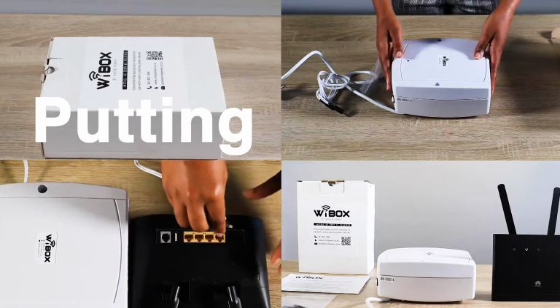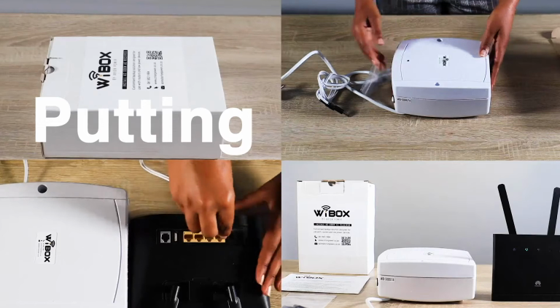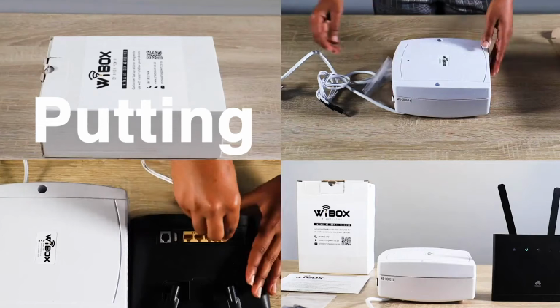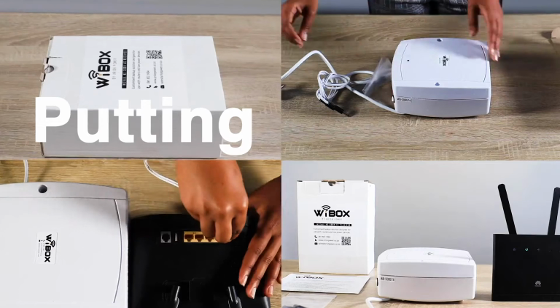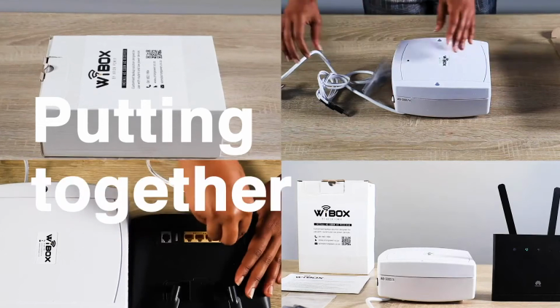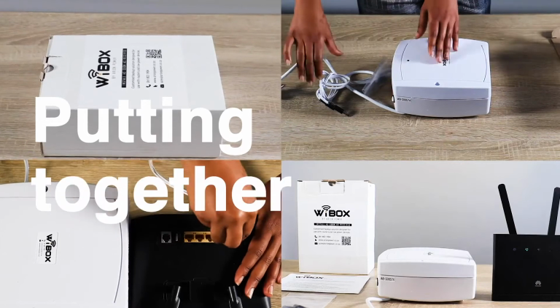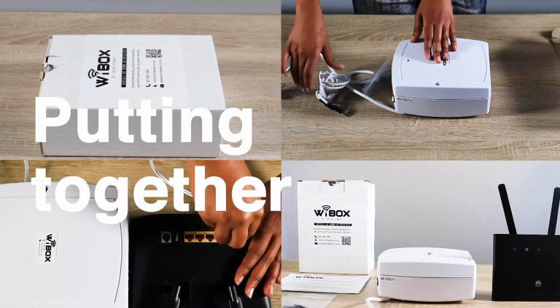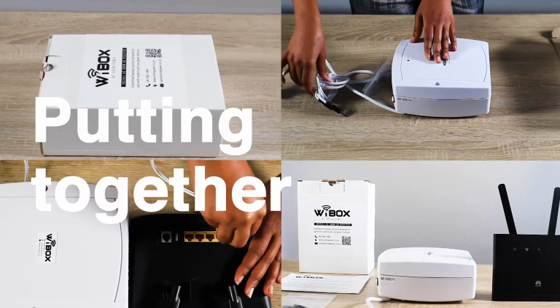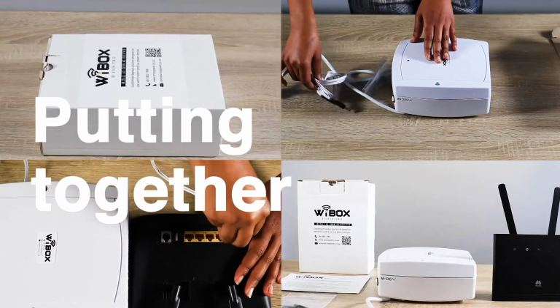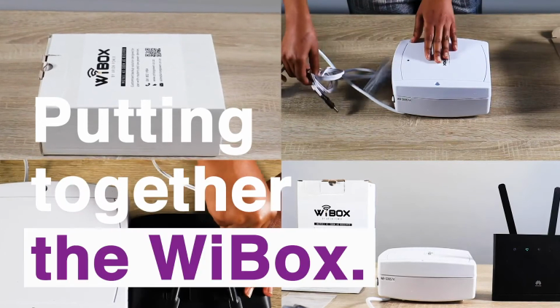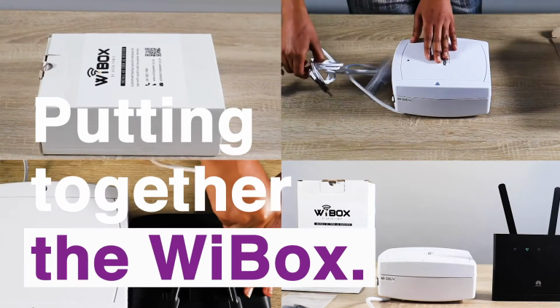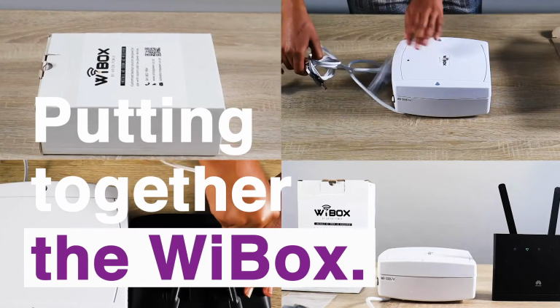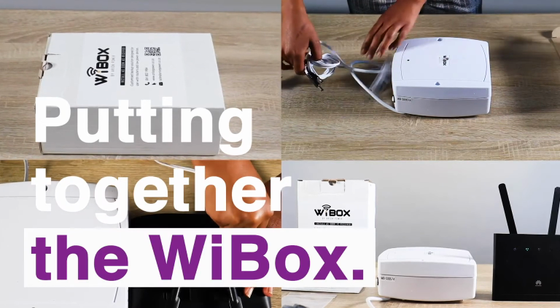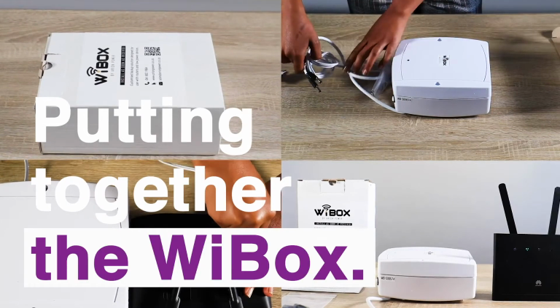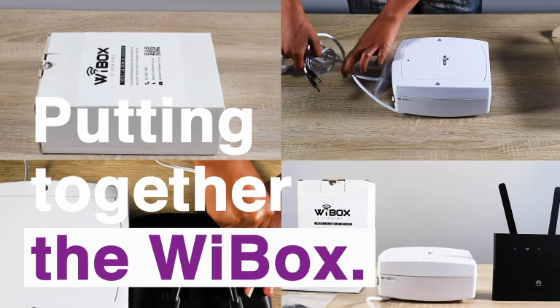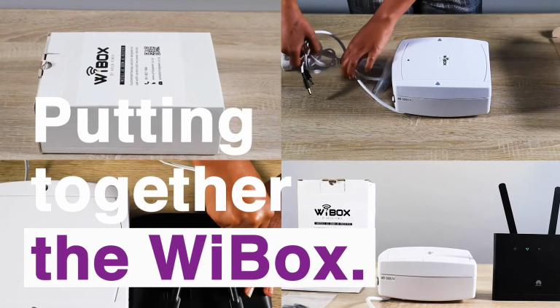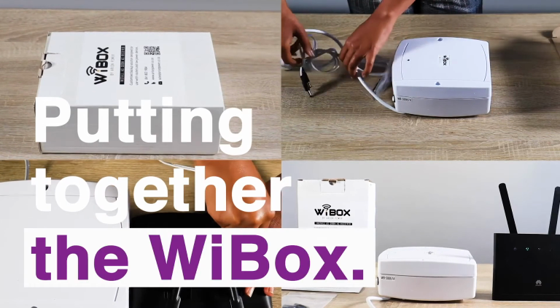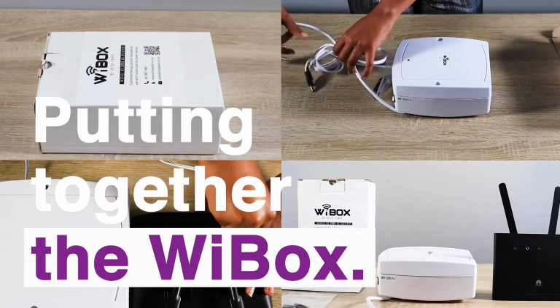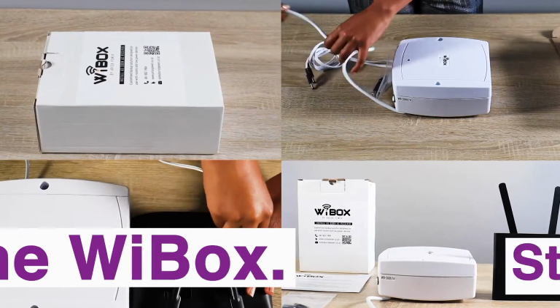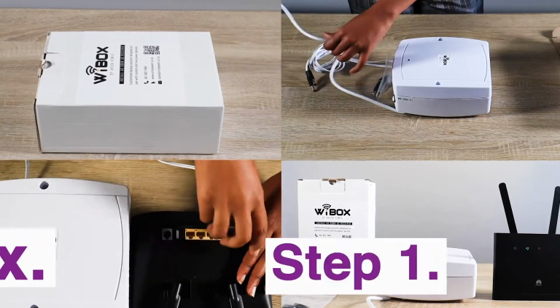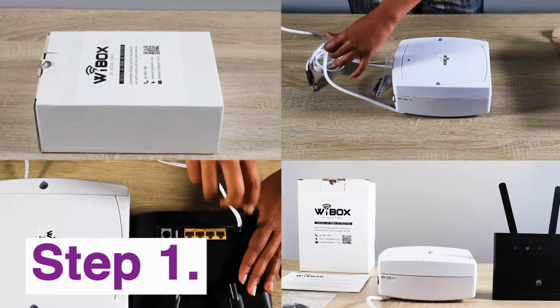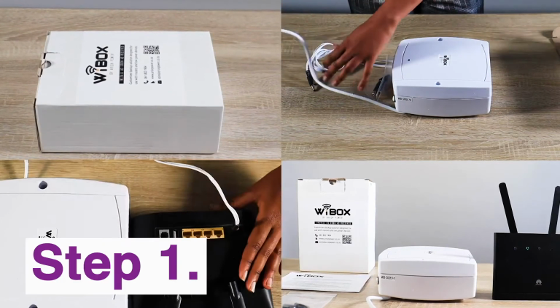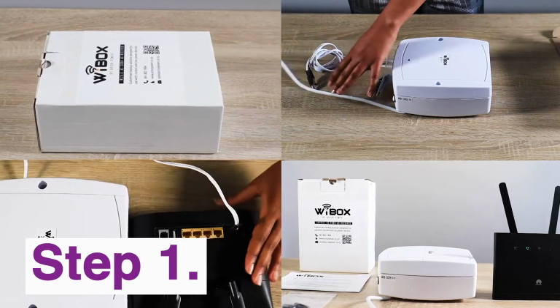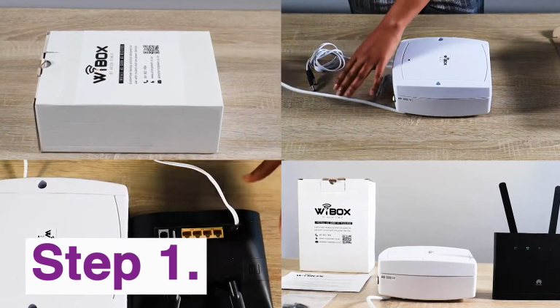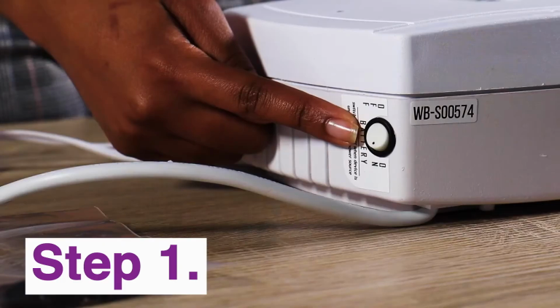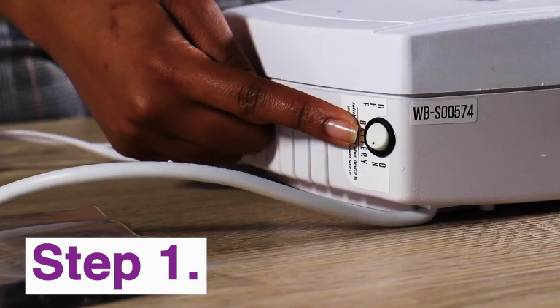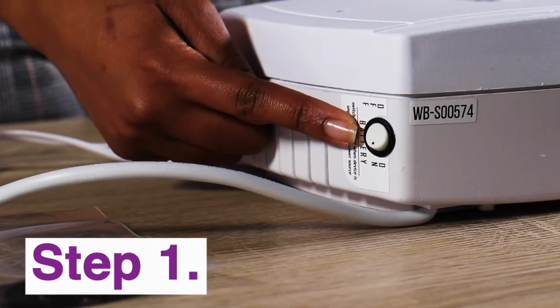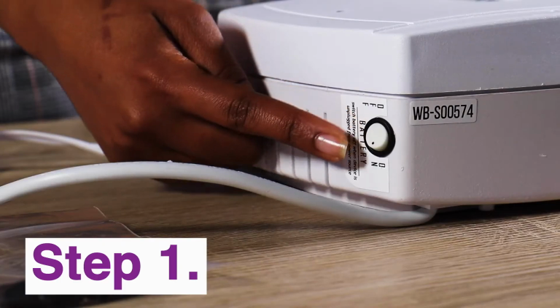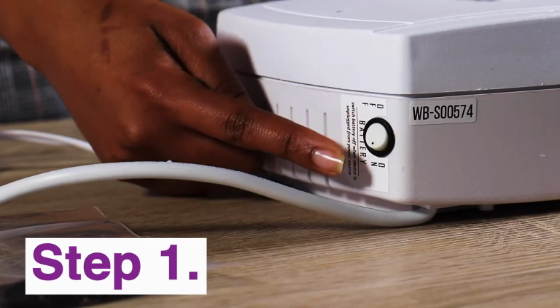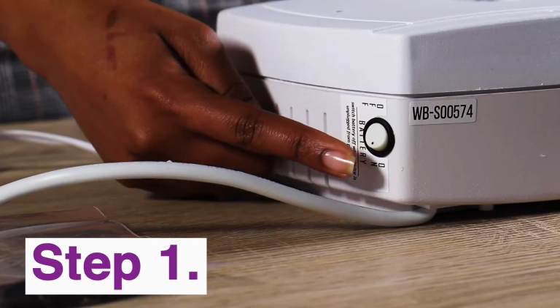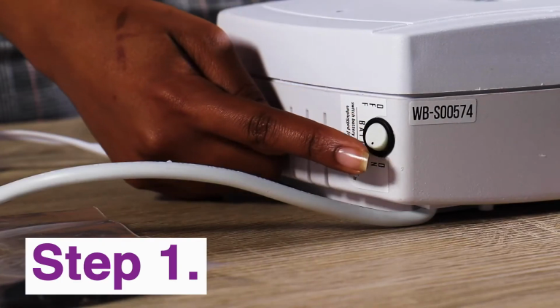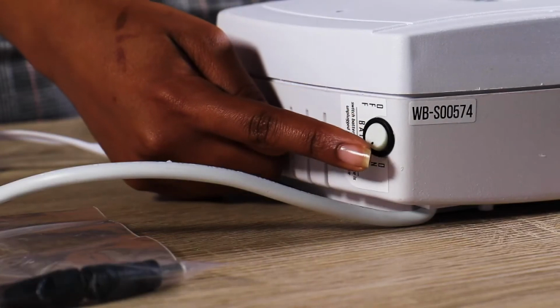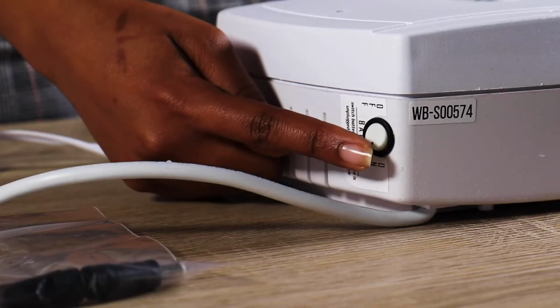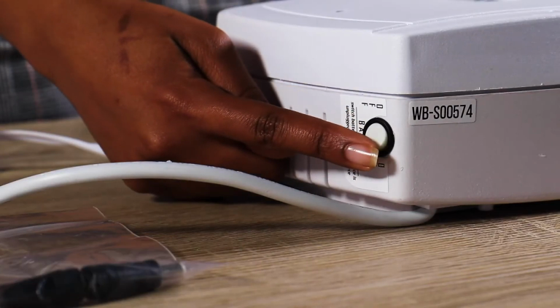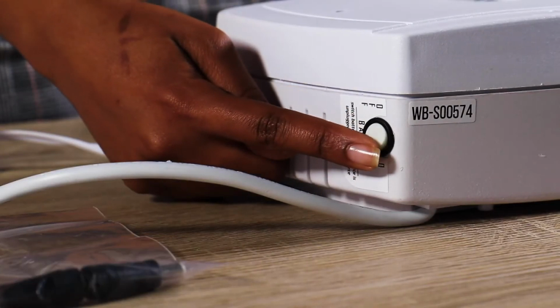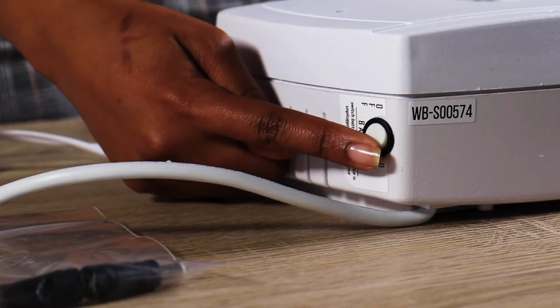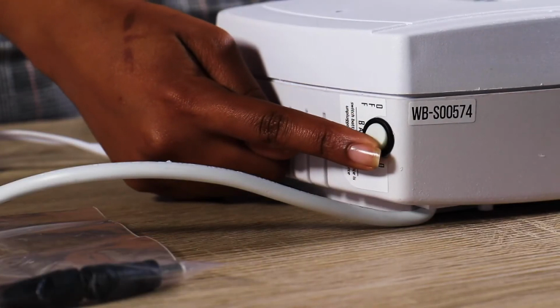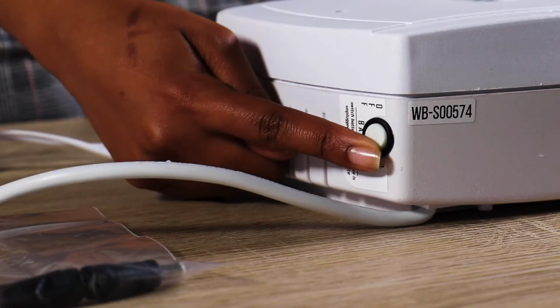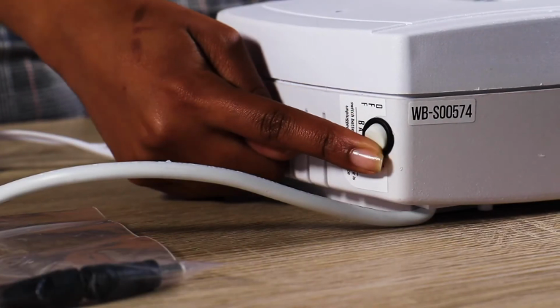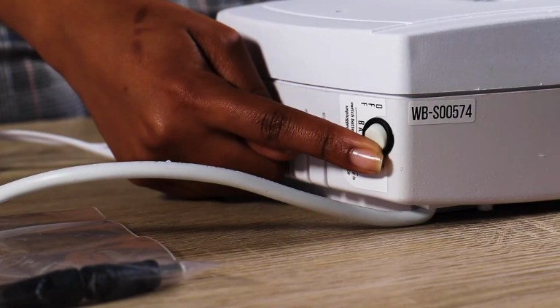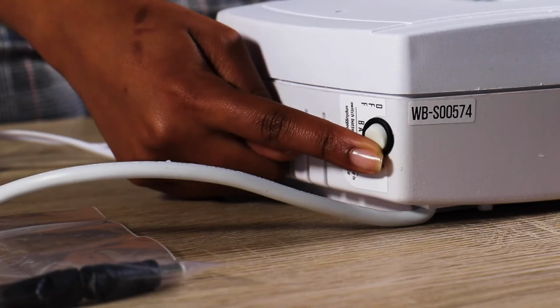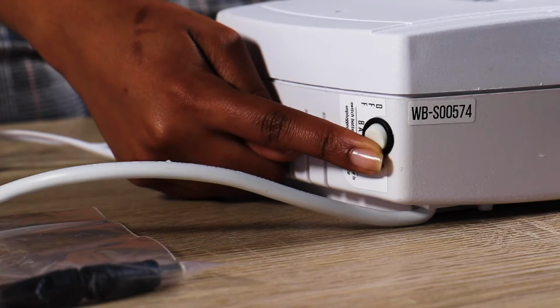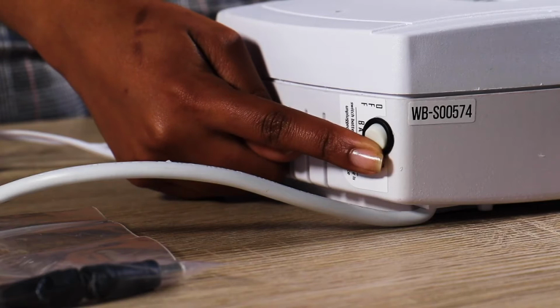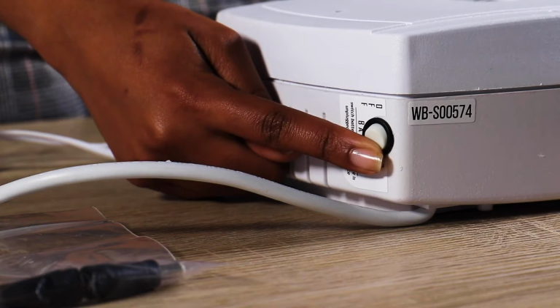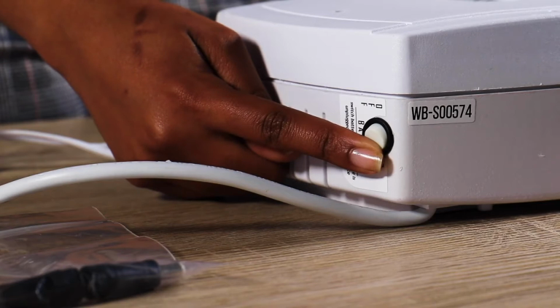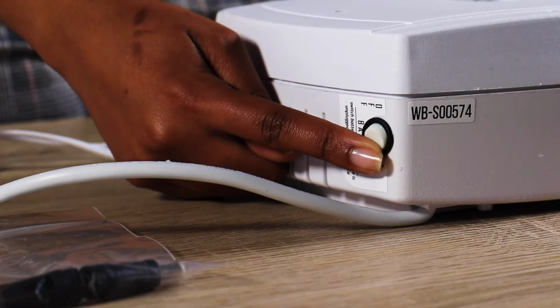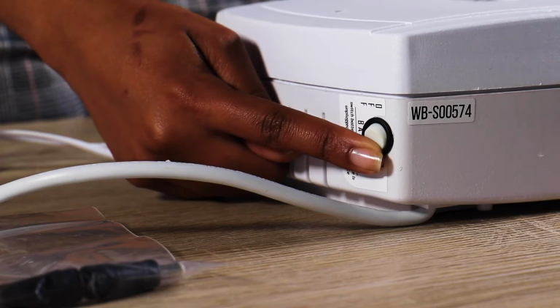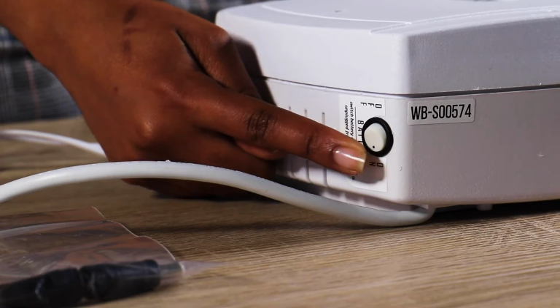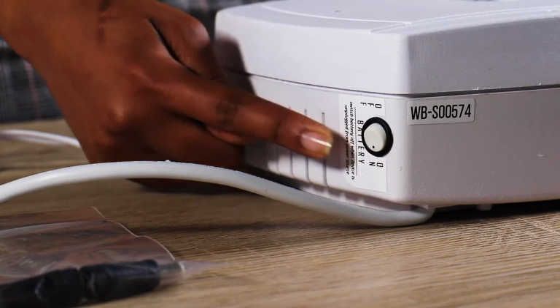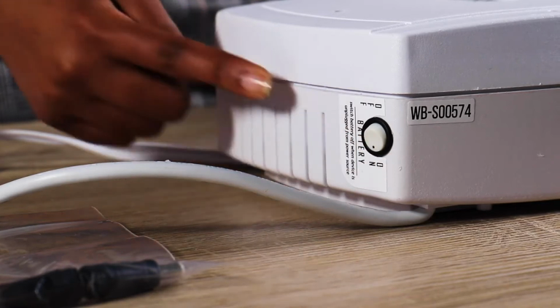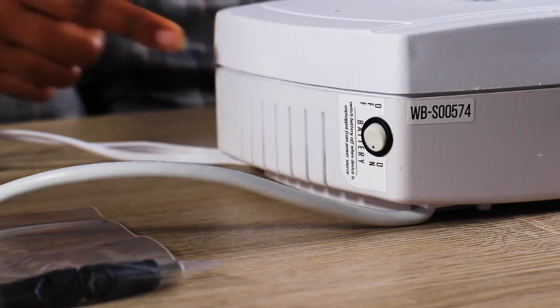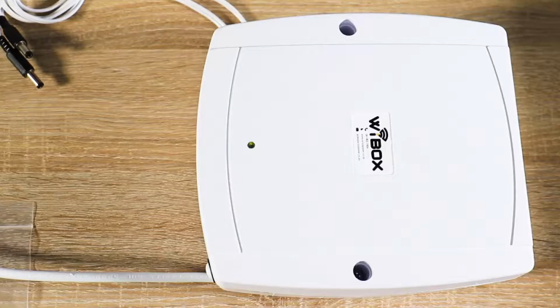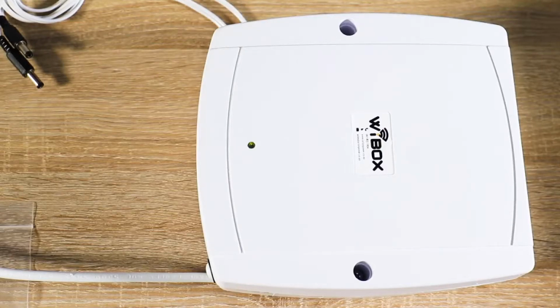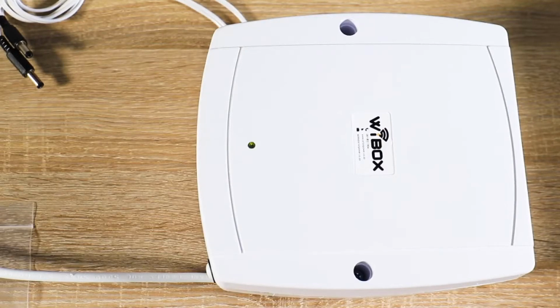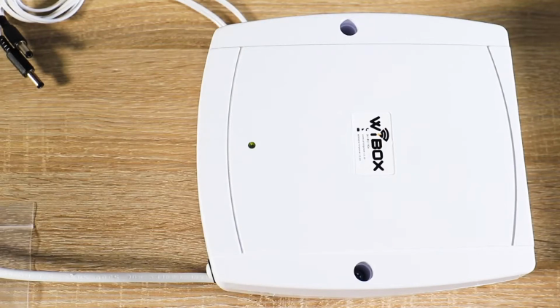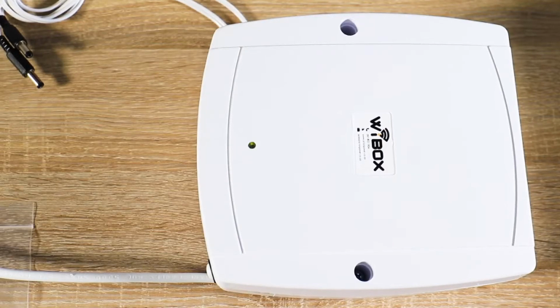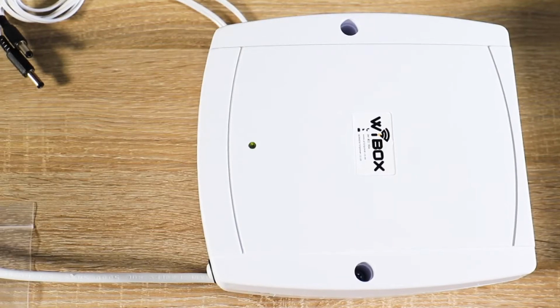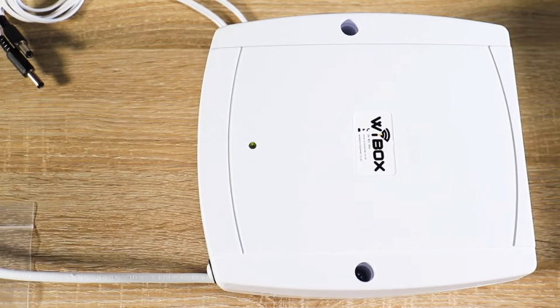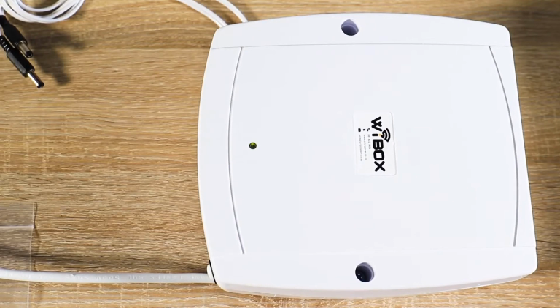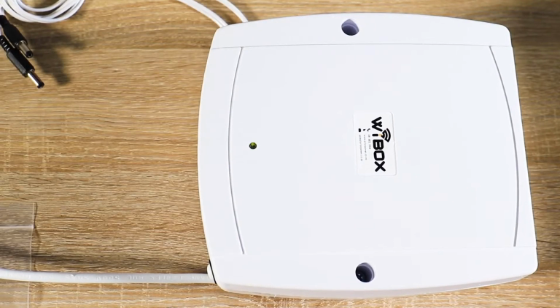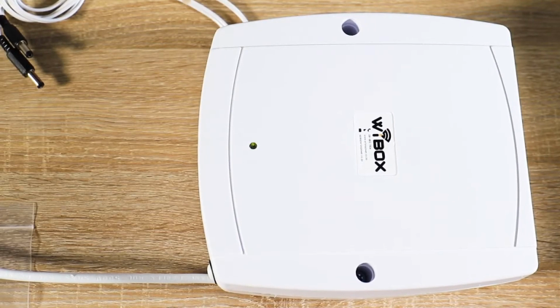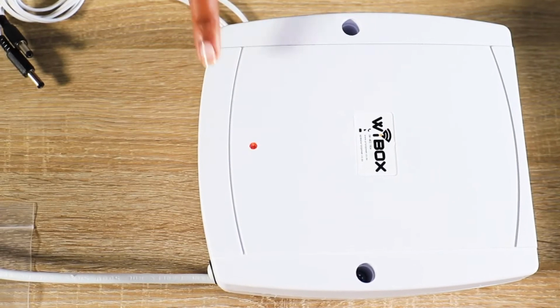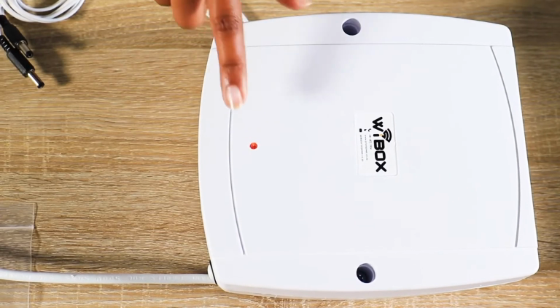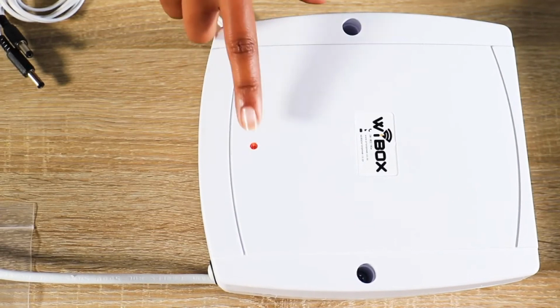Putting together the Y-Box. Step 1: Flip the switch on the top of the Y-Box. The indicator light will turn orange.